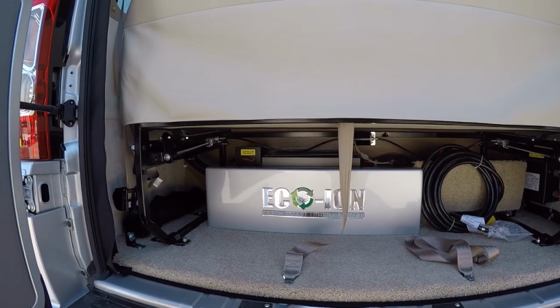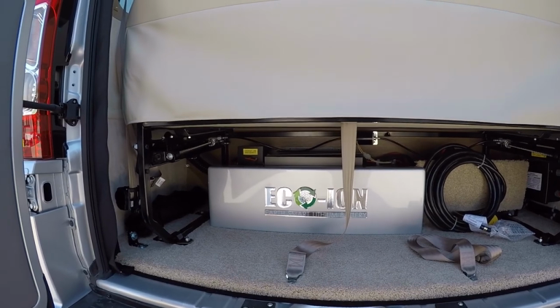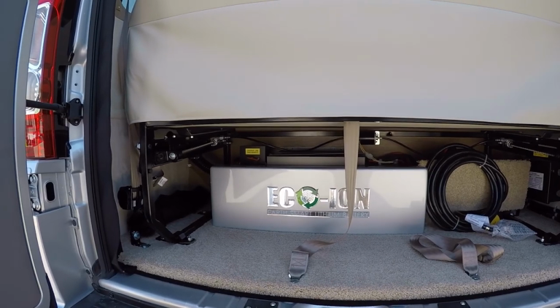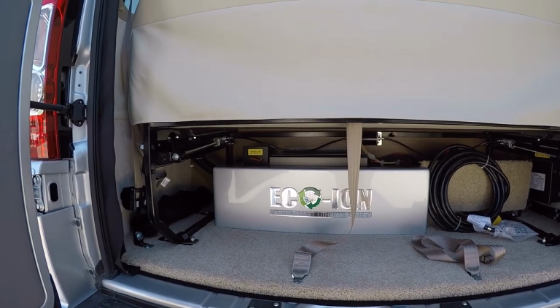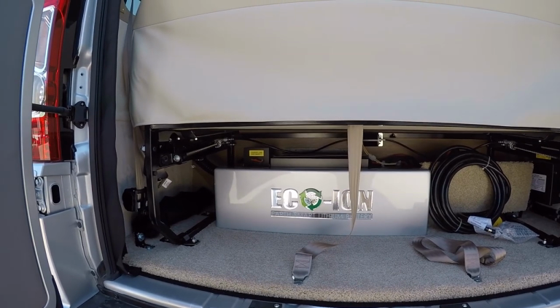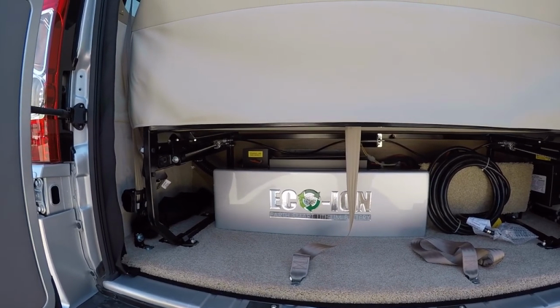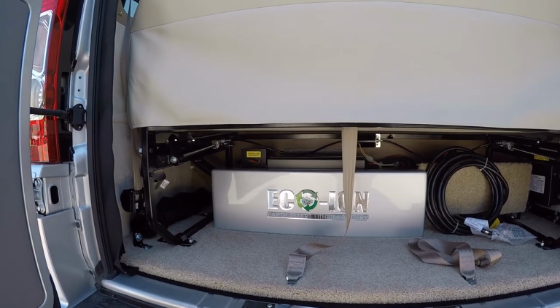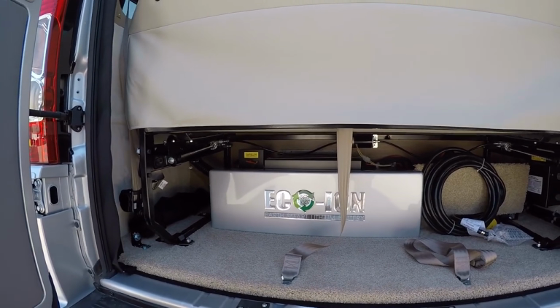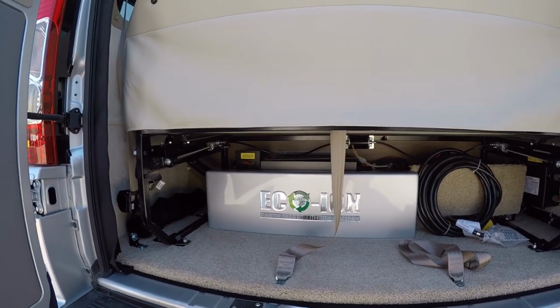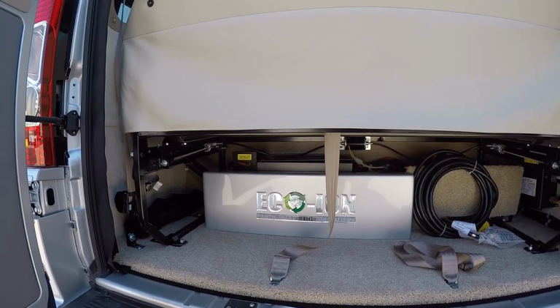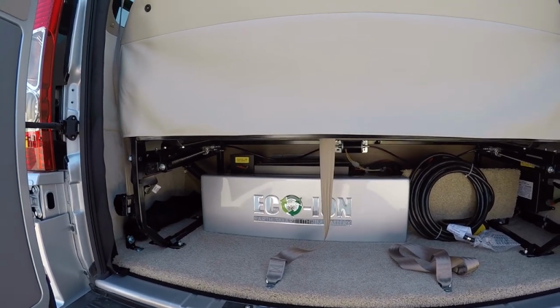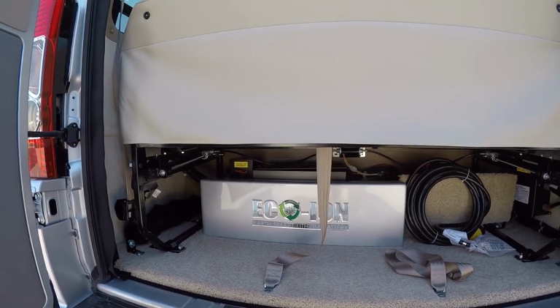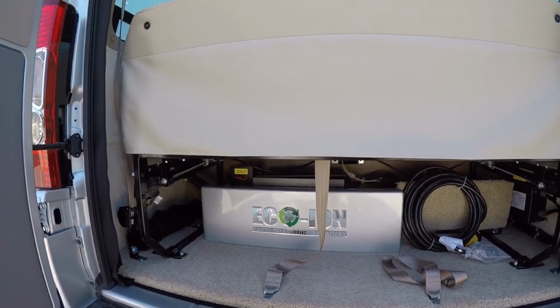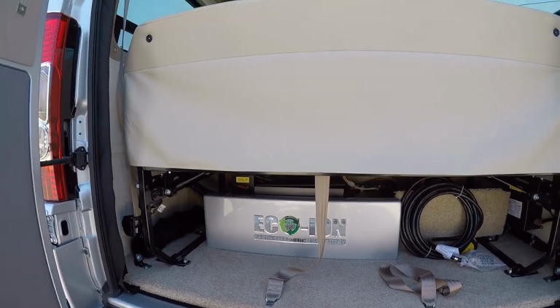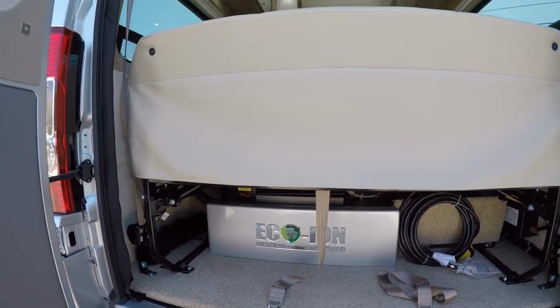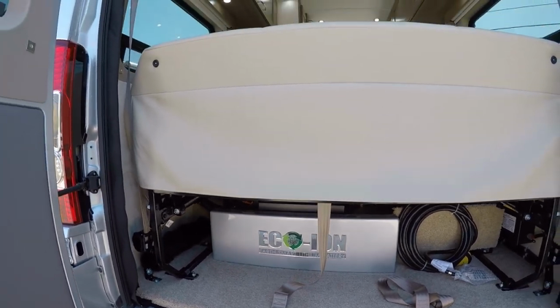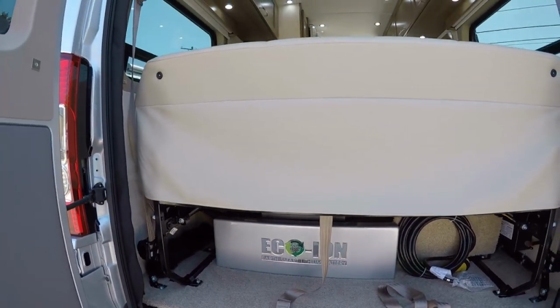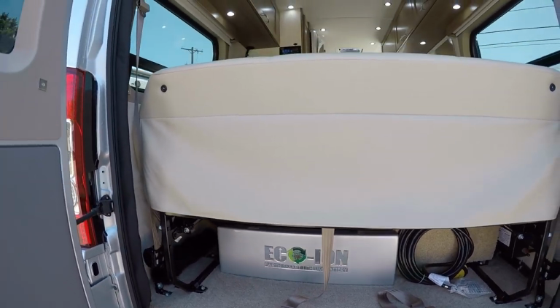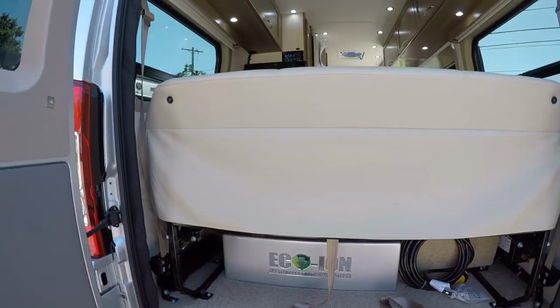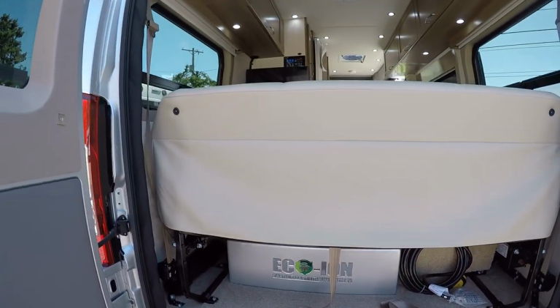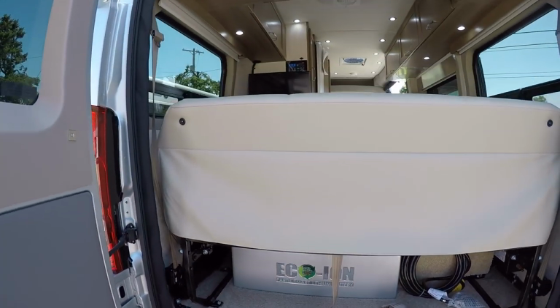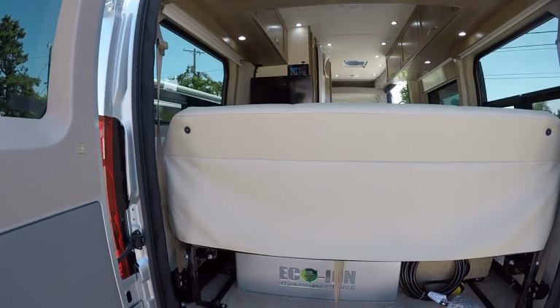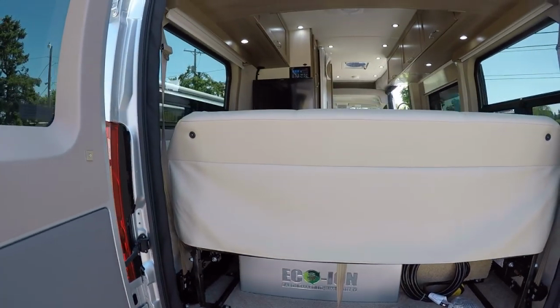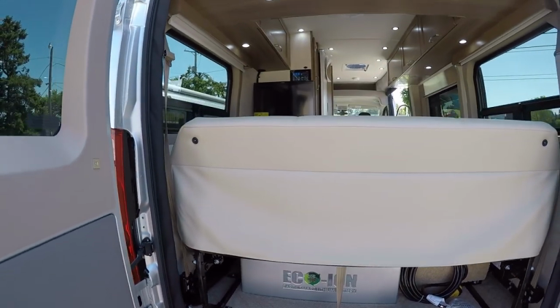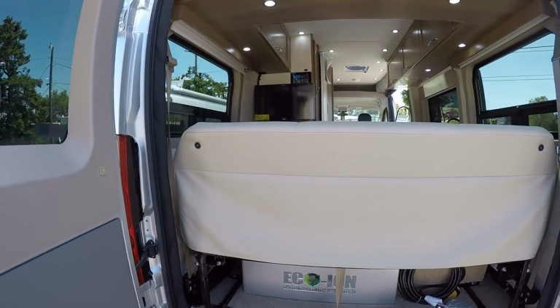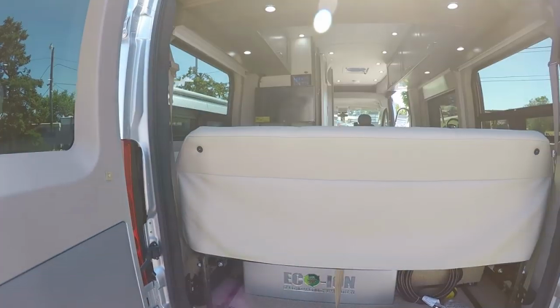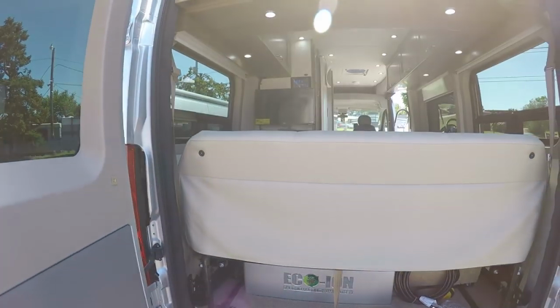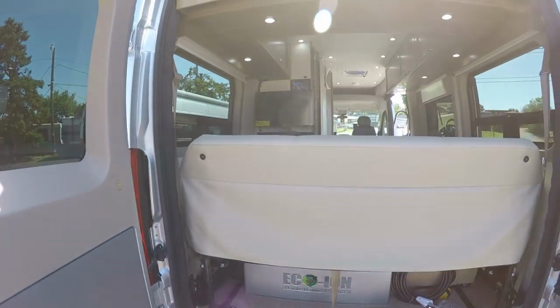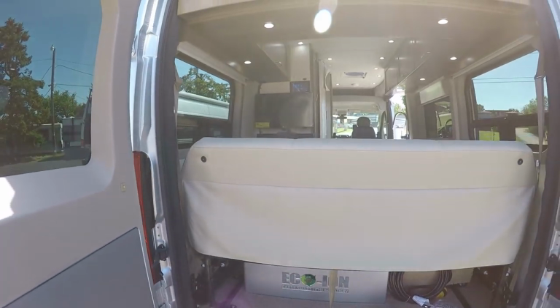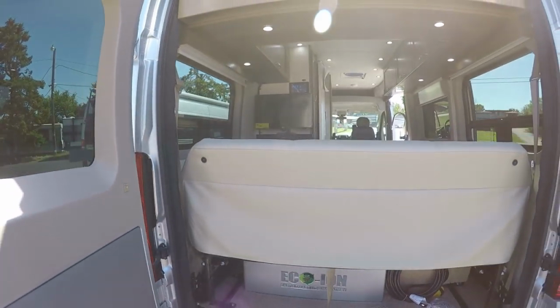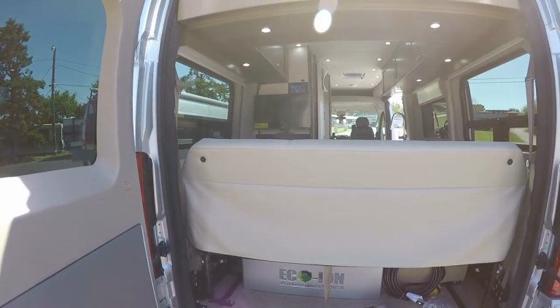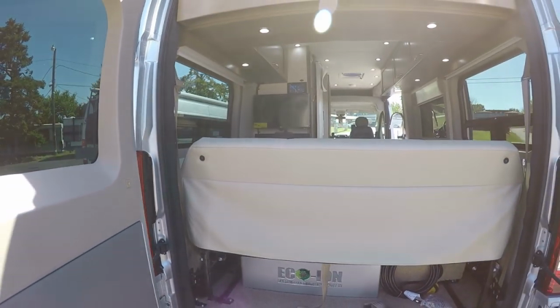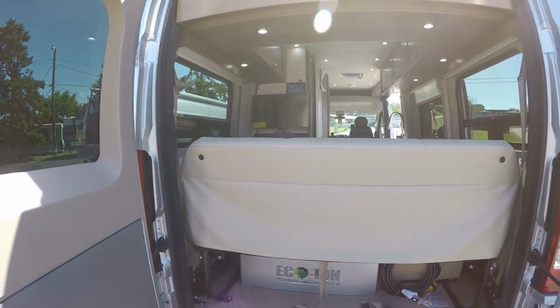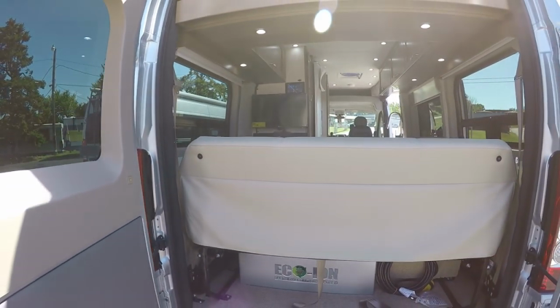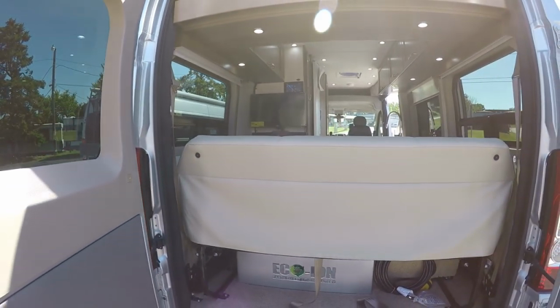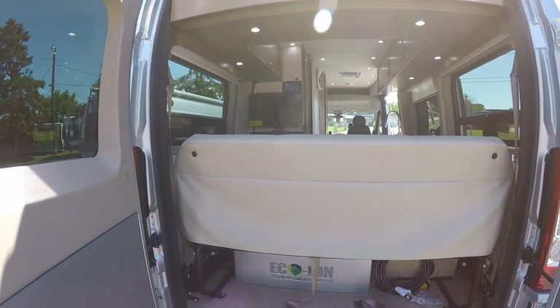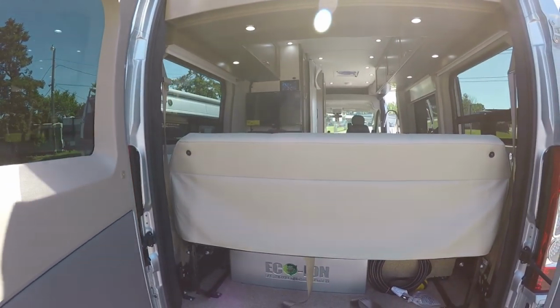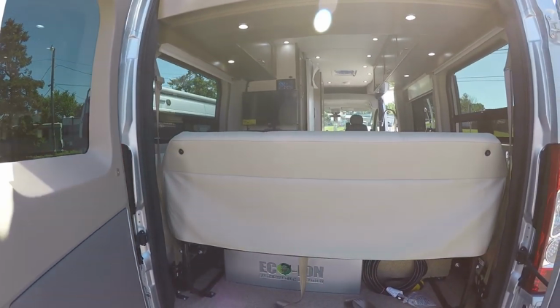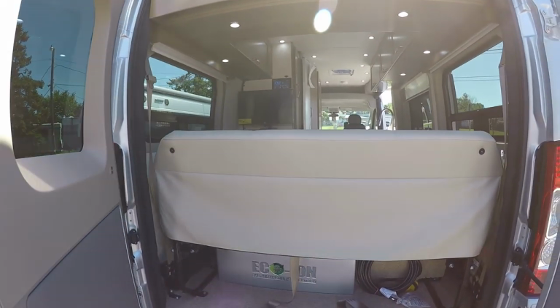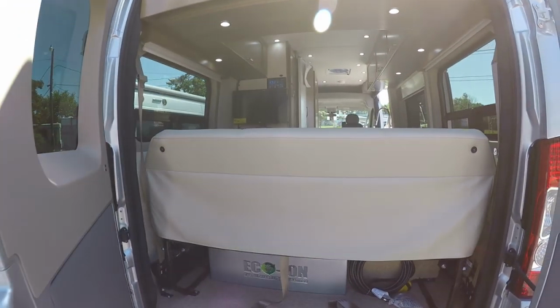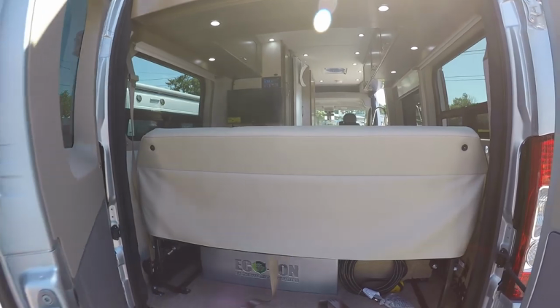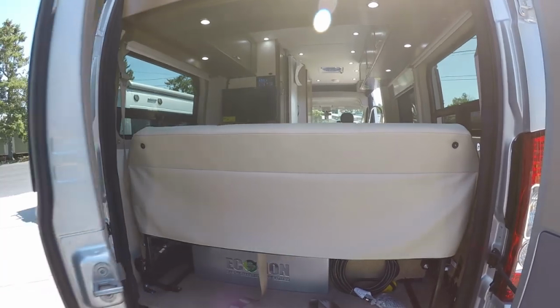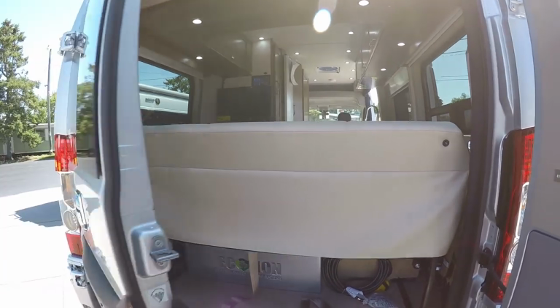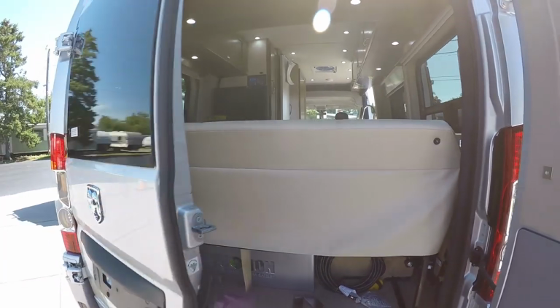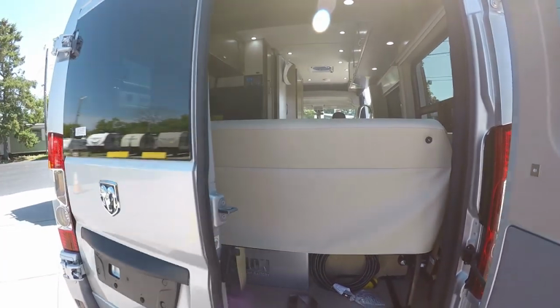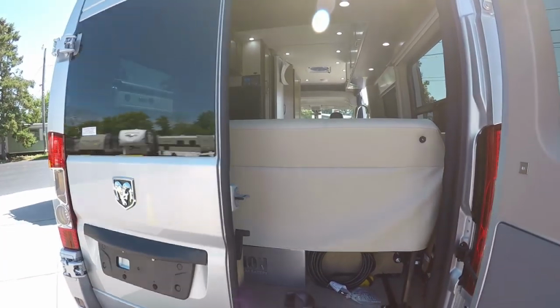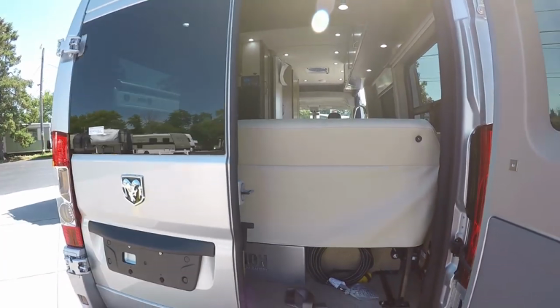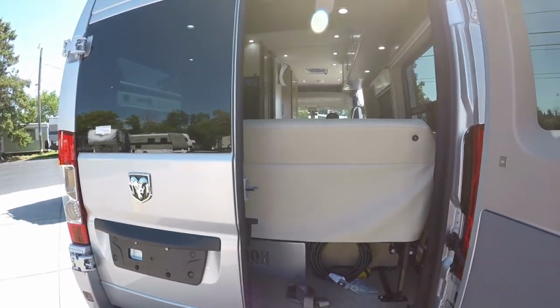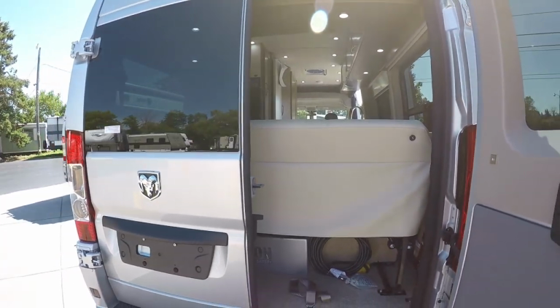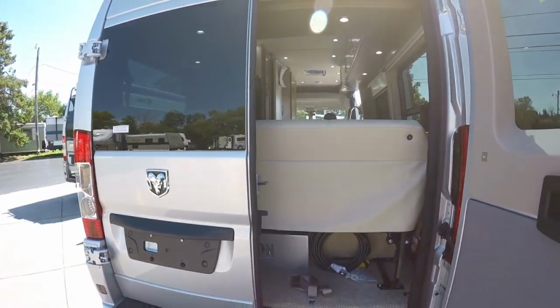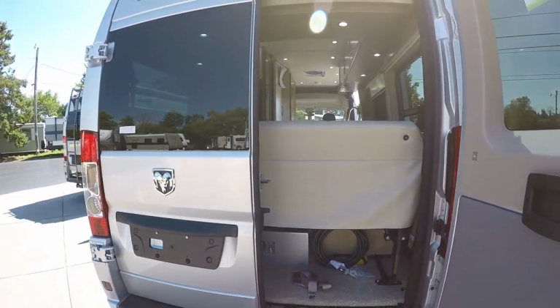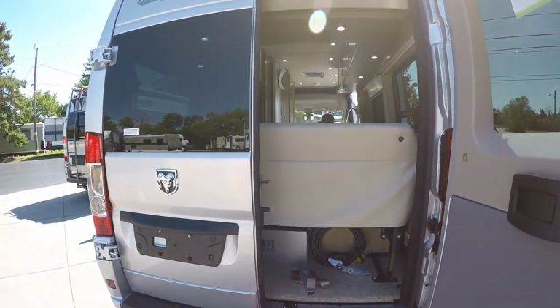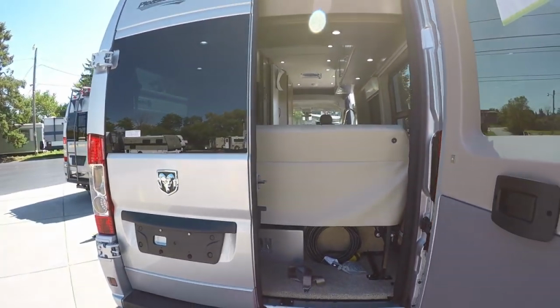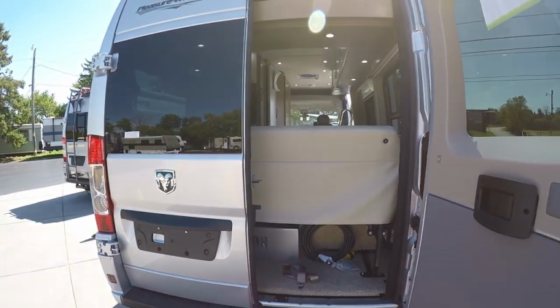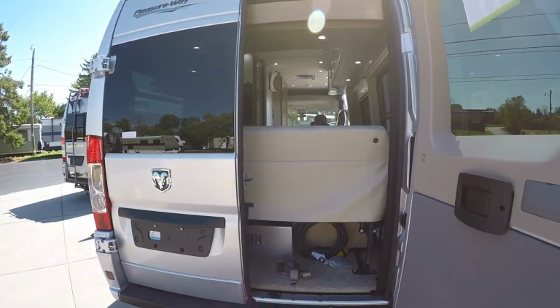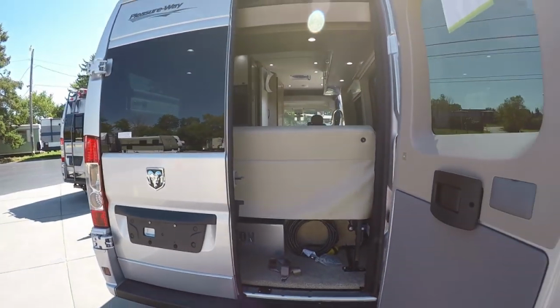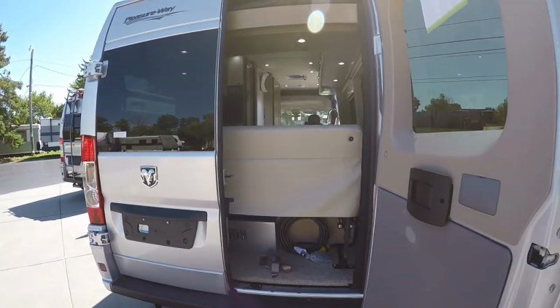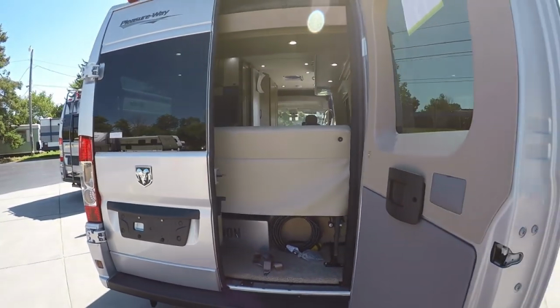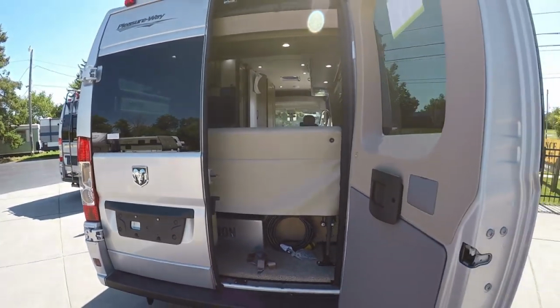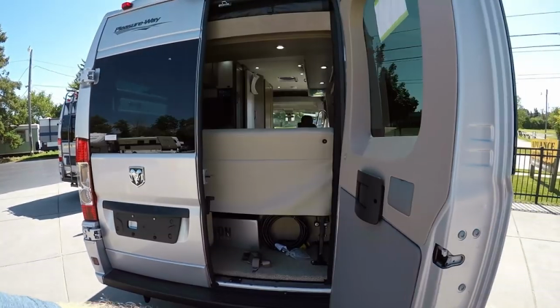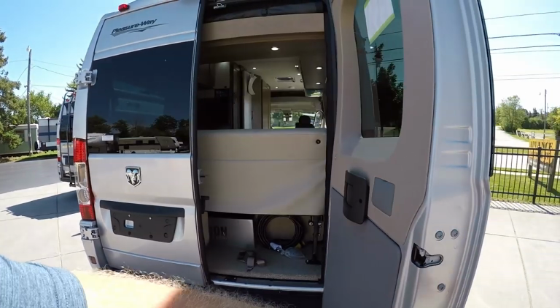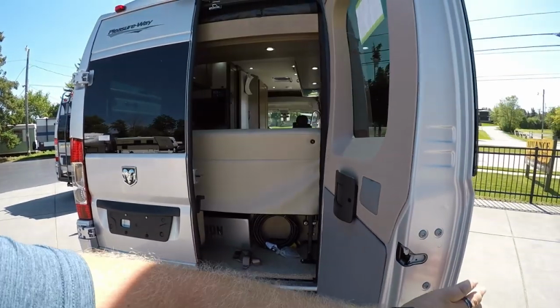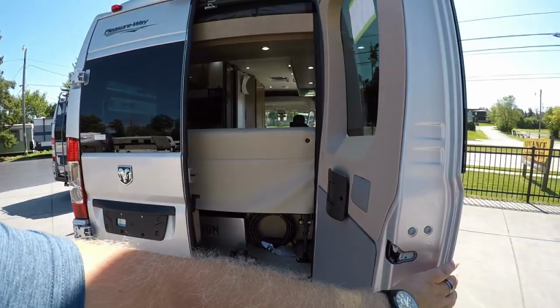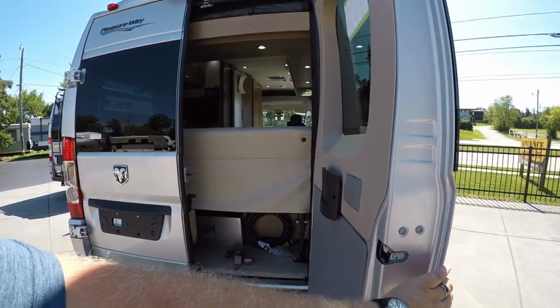We'll have seat belts — three-point seat belts for the back here. A little bit of storage underneath as well.